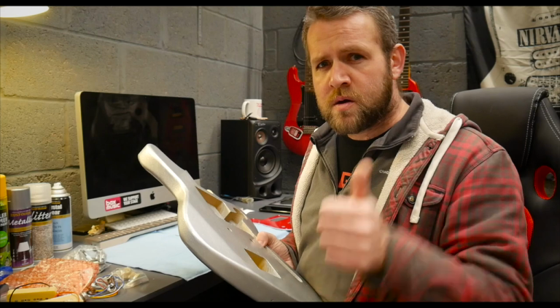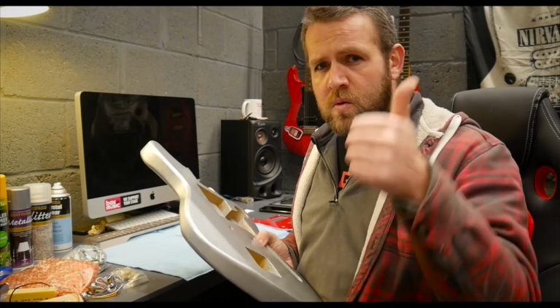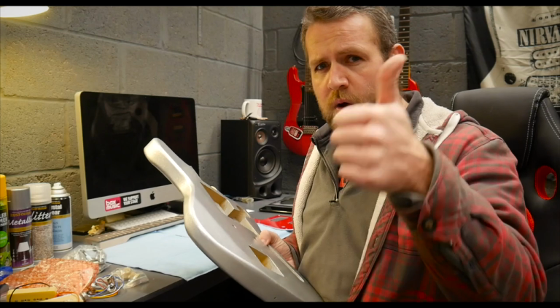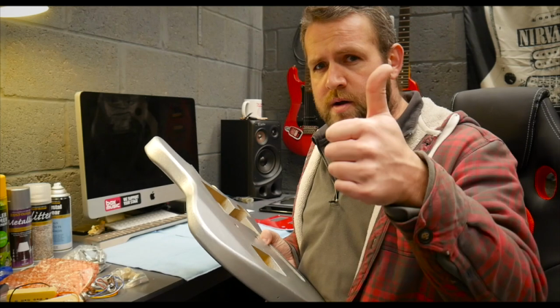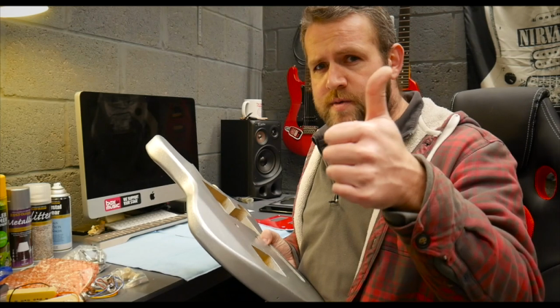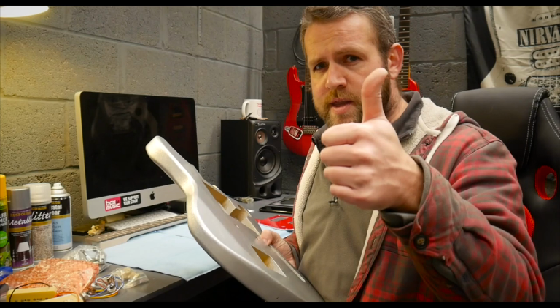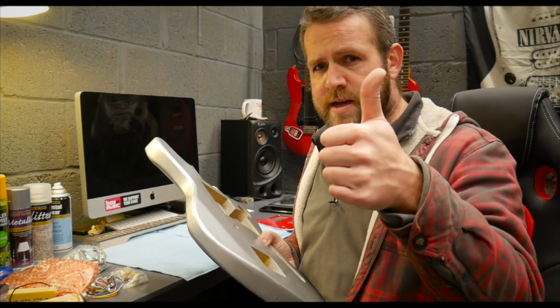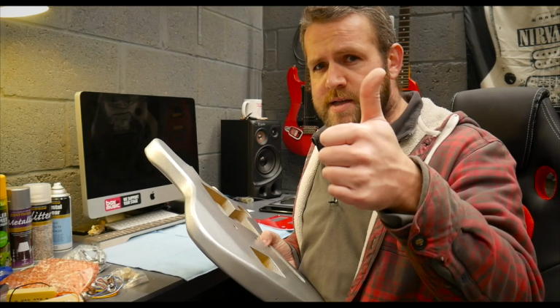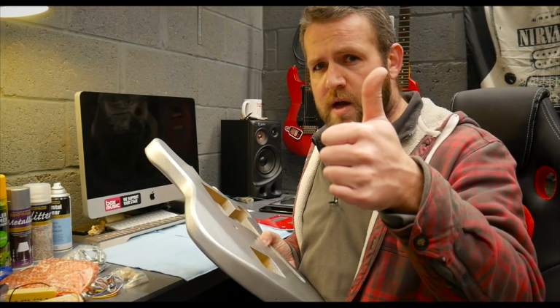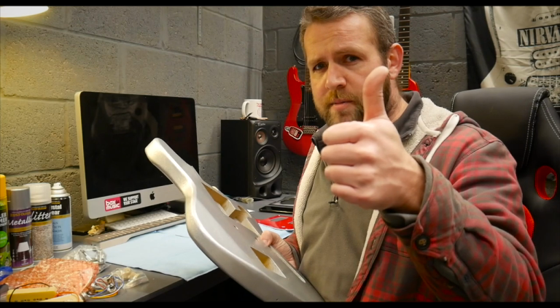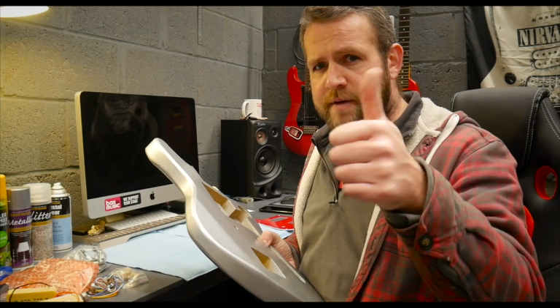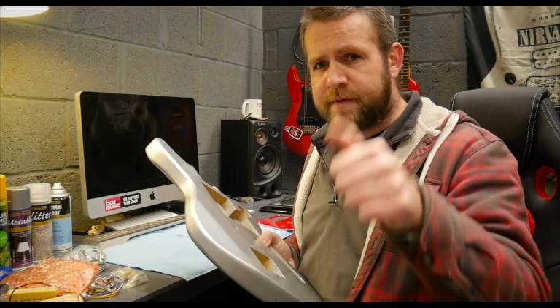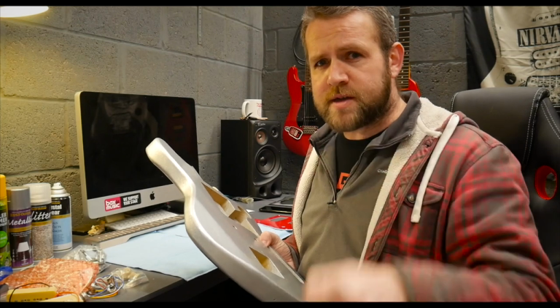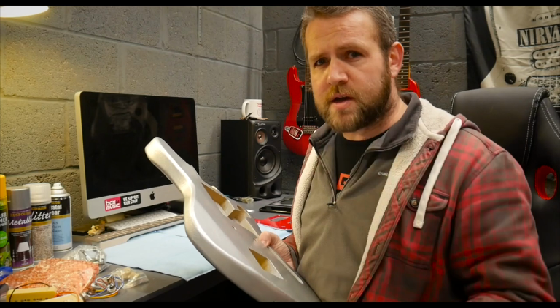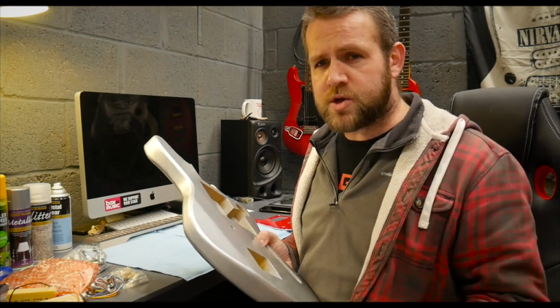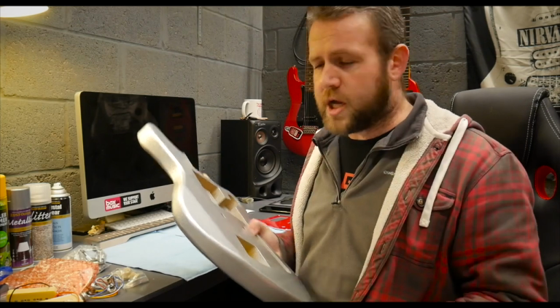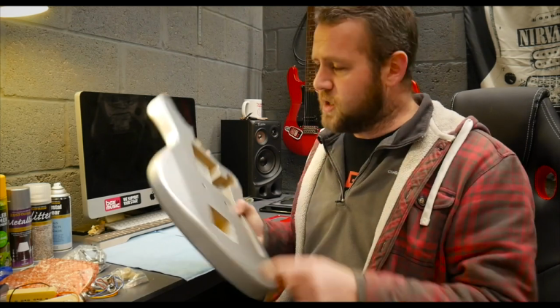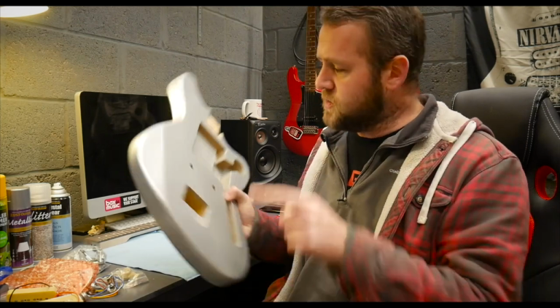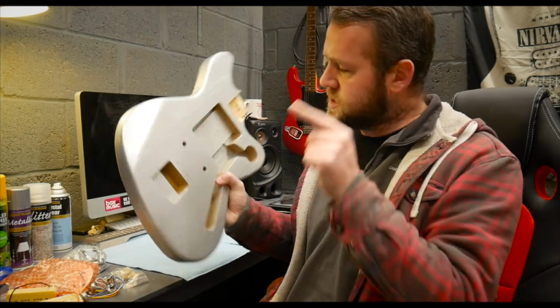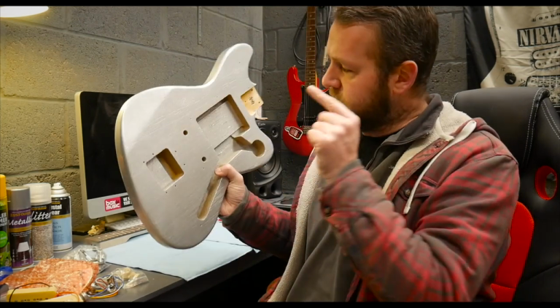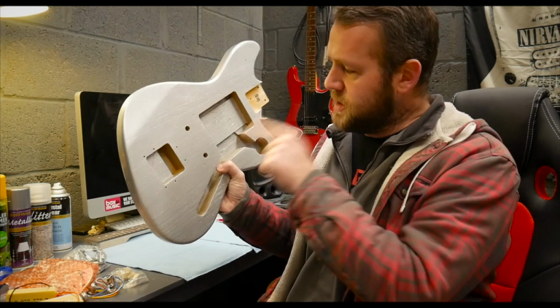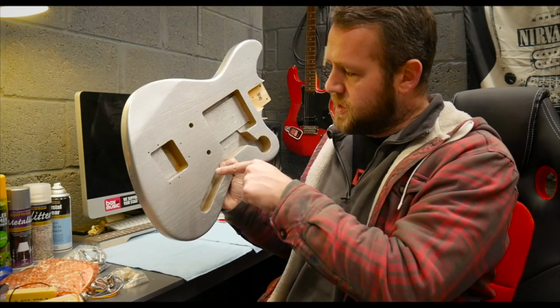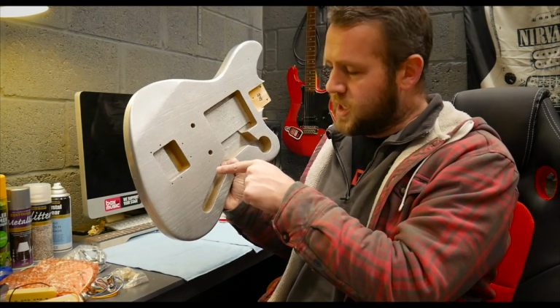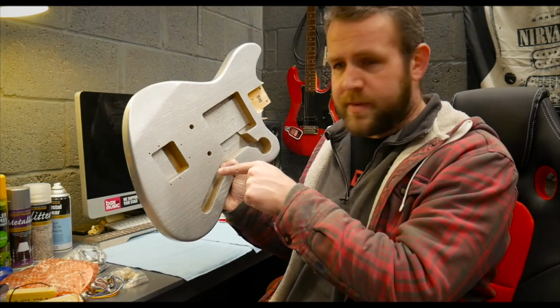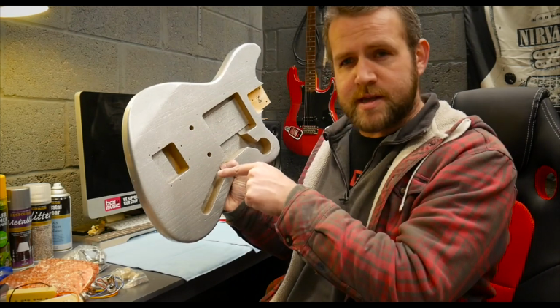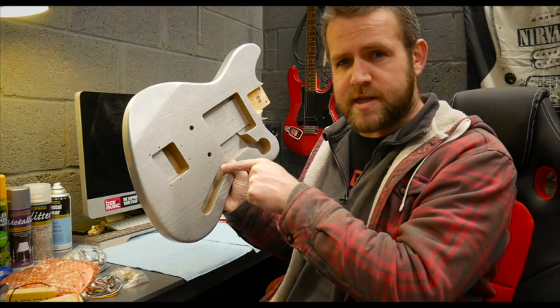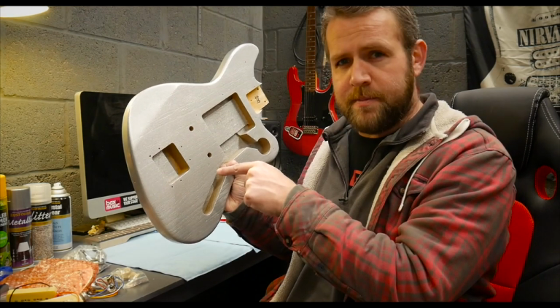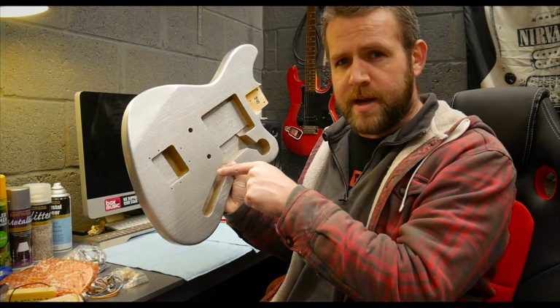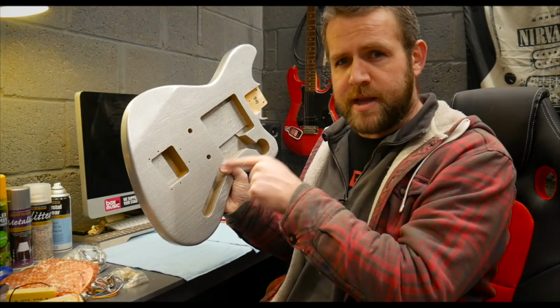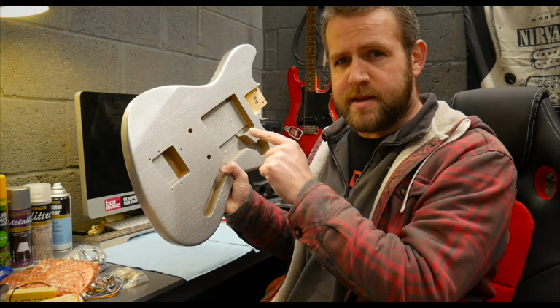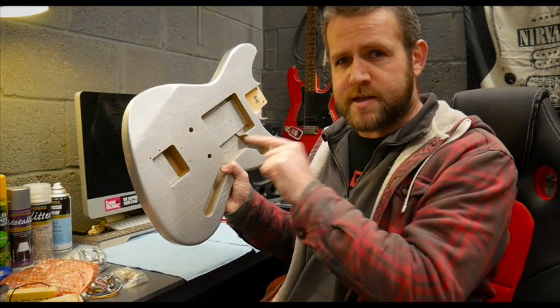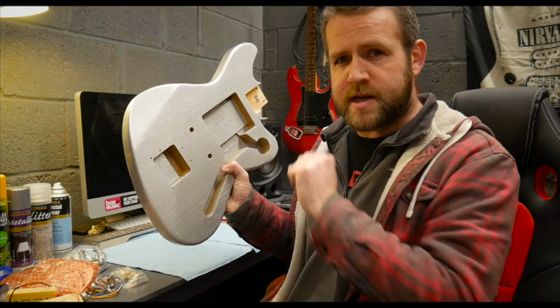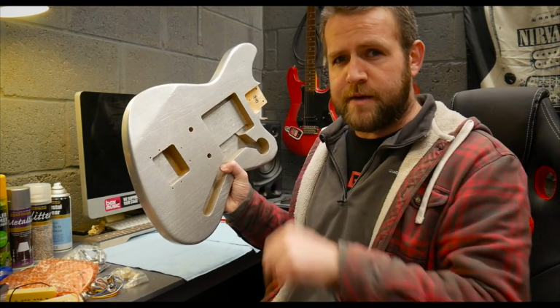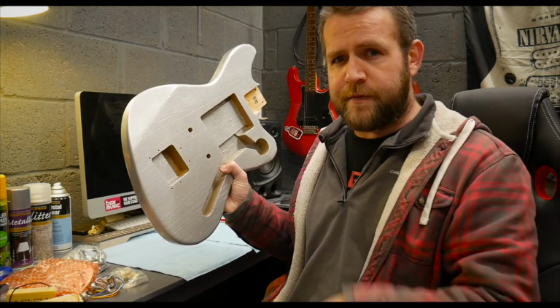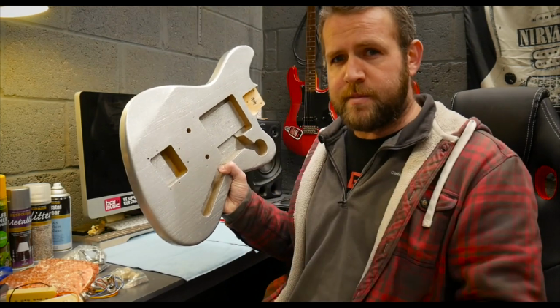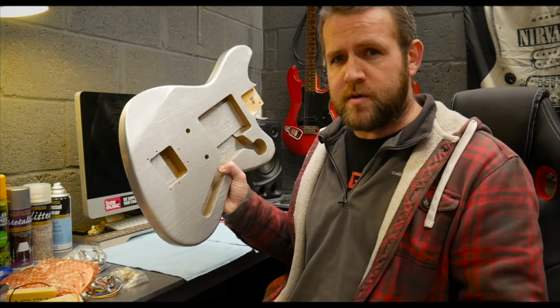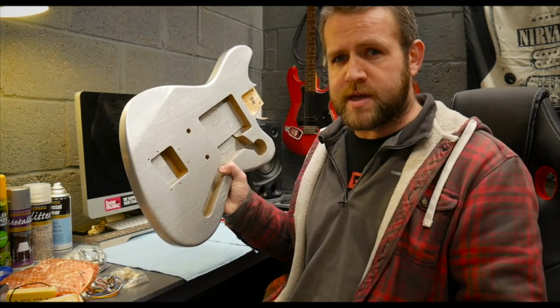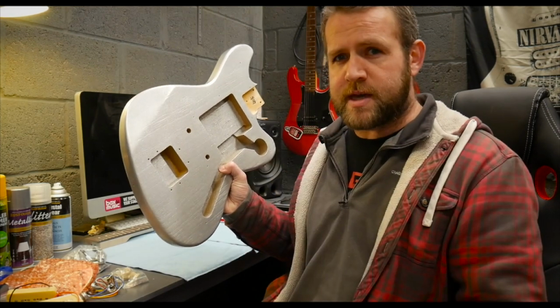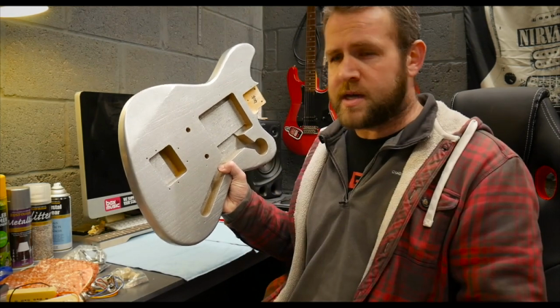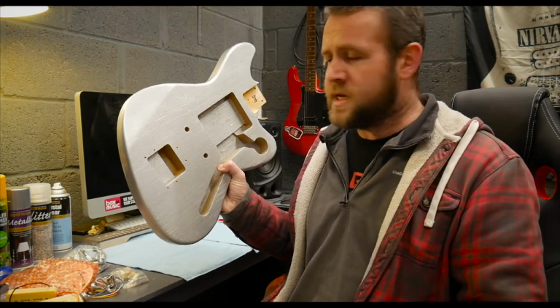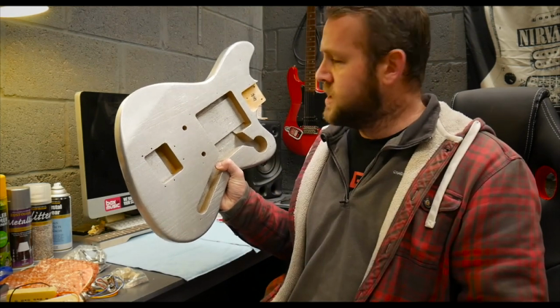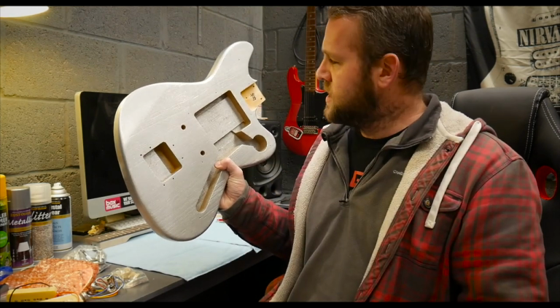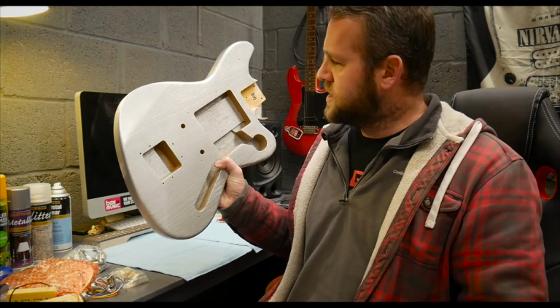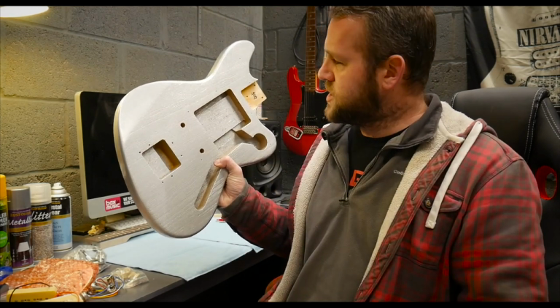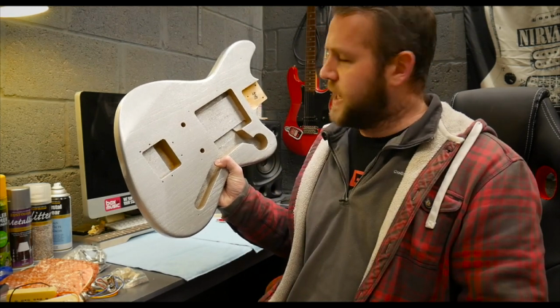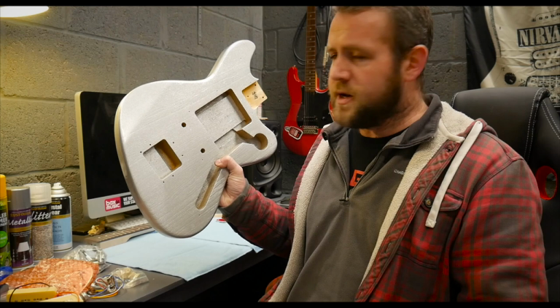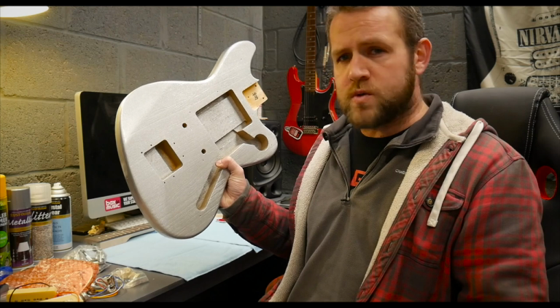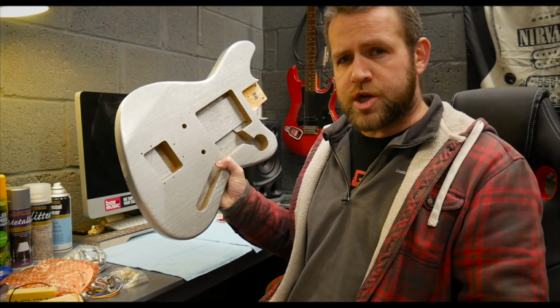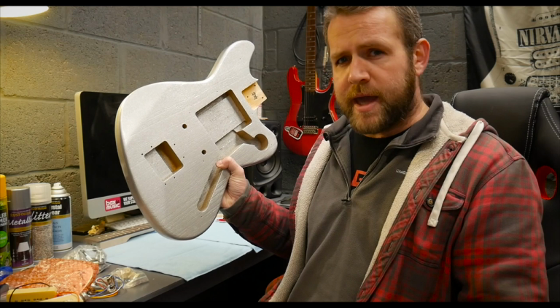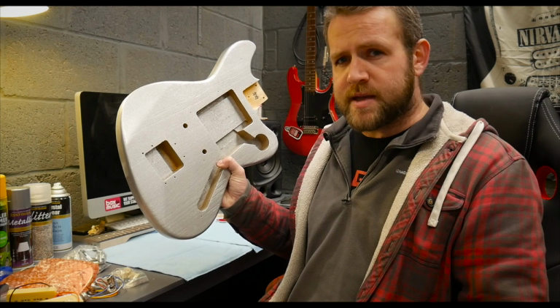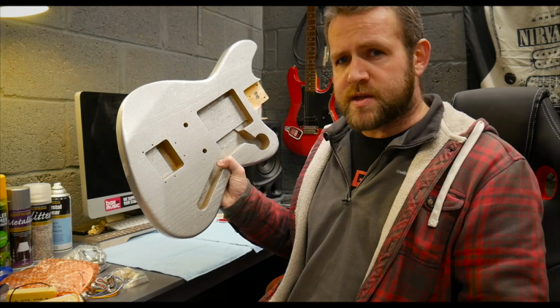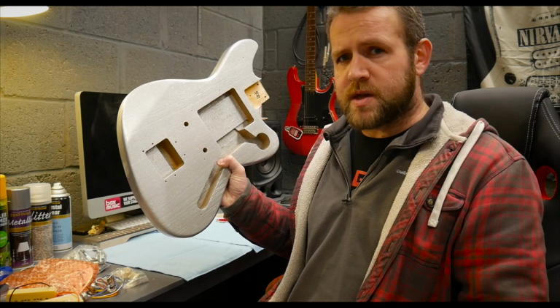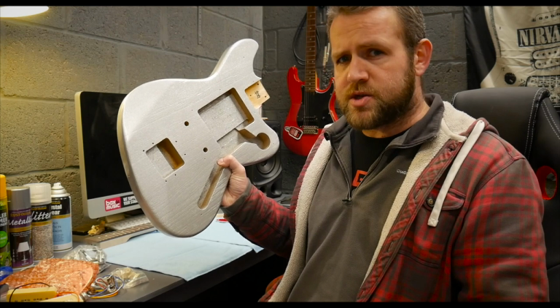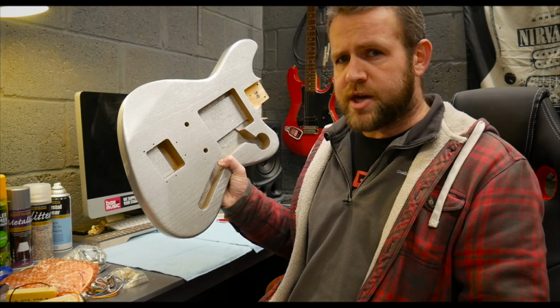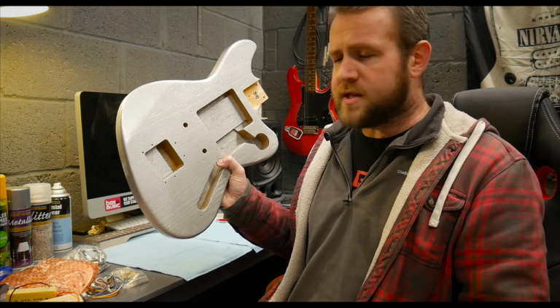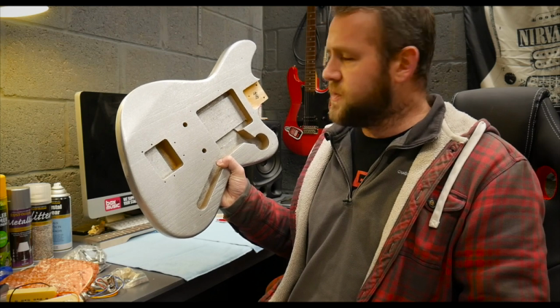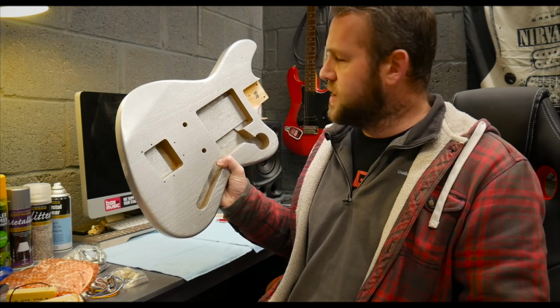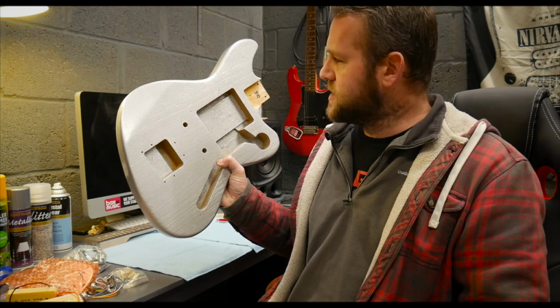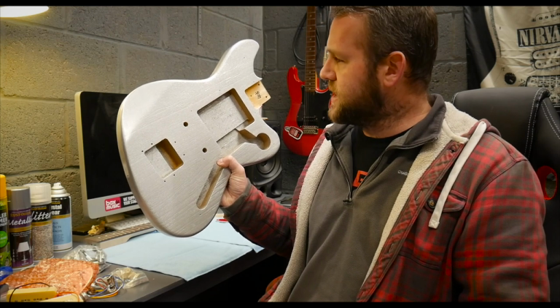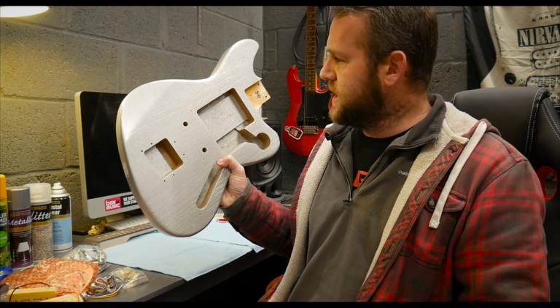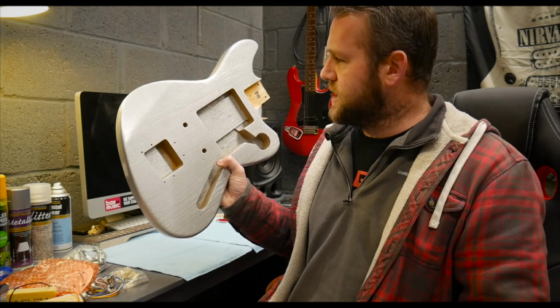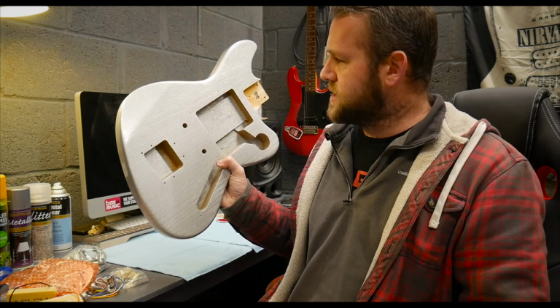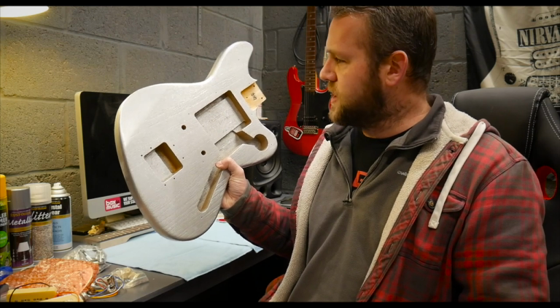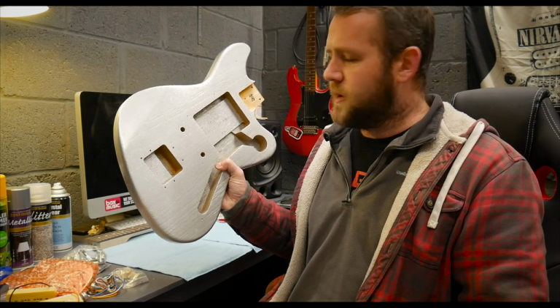Welcome to the Guitar Manifesto channel. Today we're going to be assembling this Gear for Music Seattle Jazz Jazzmaster kit guitar.